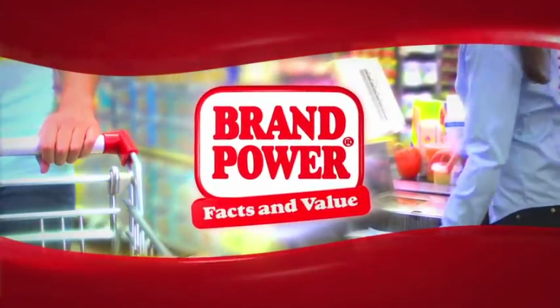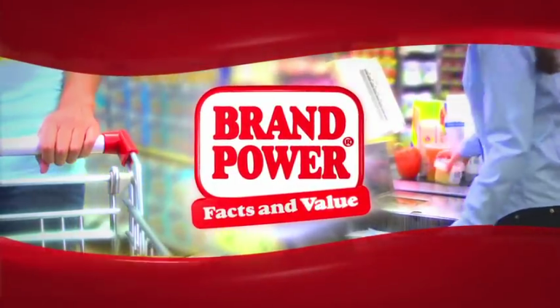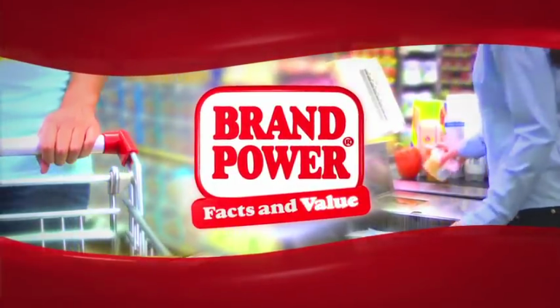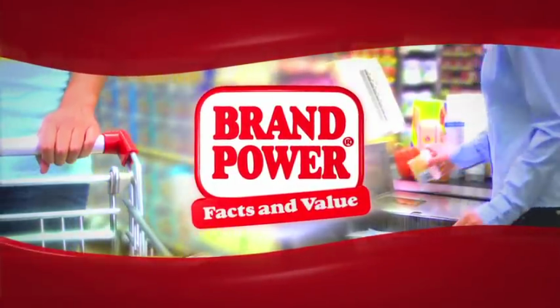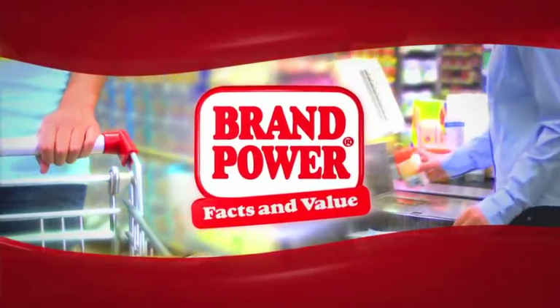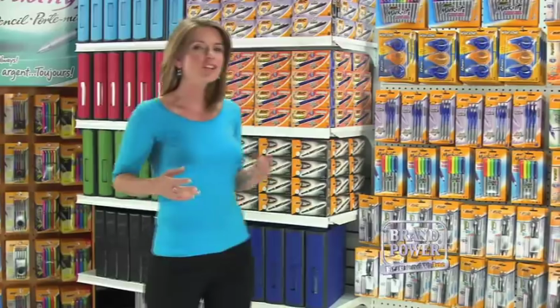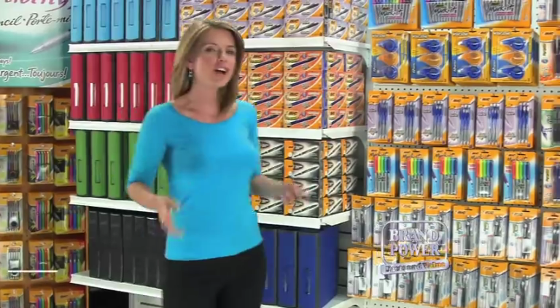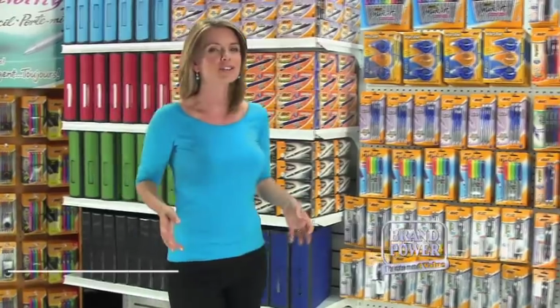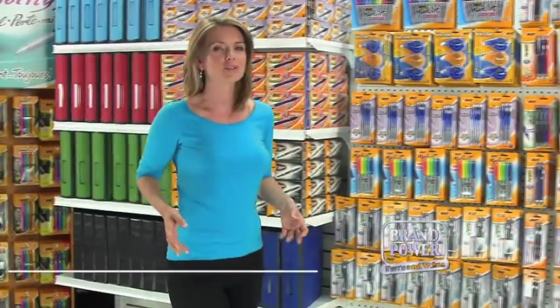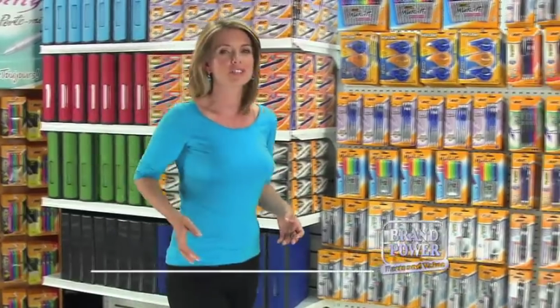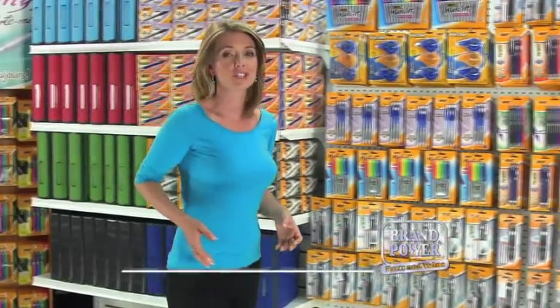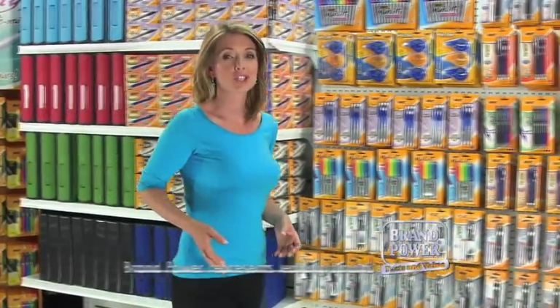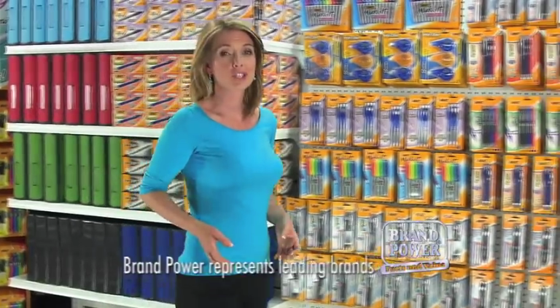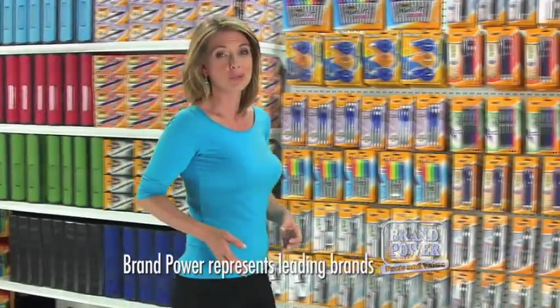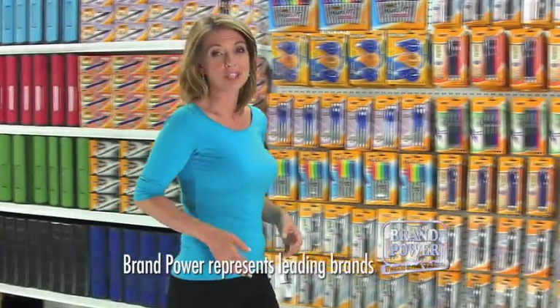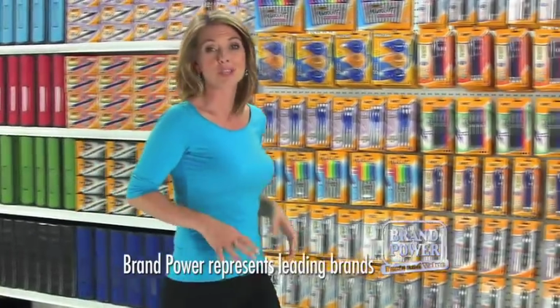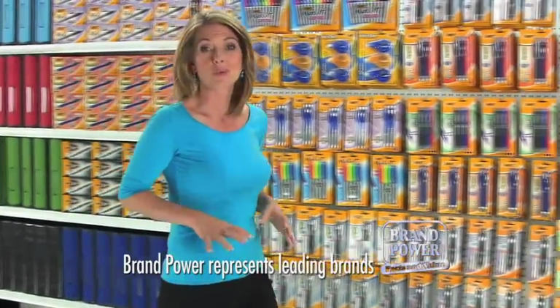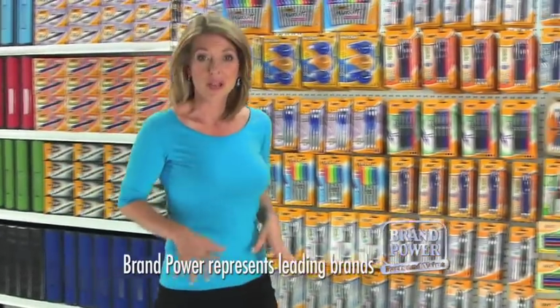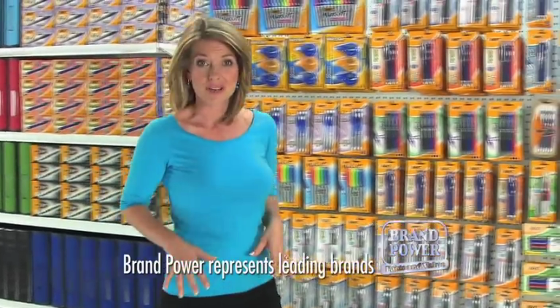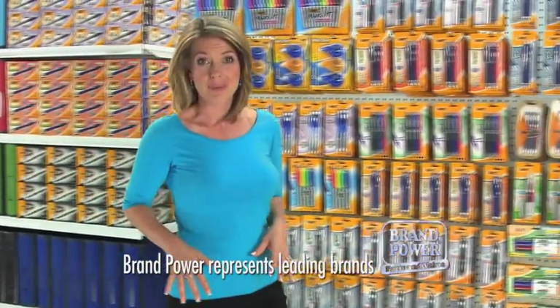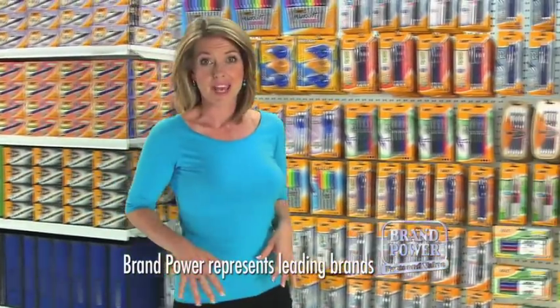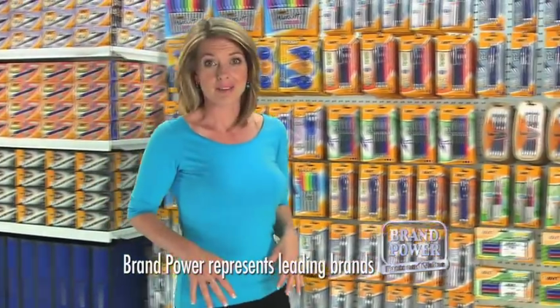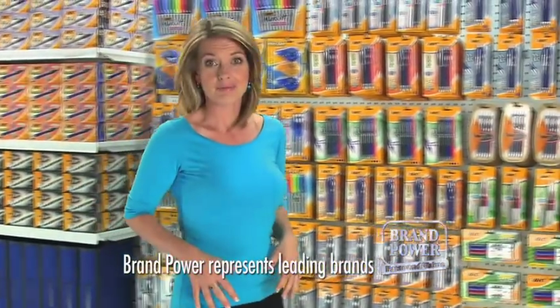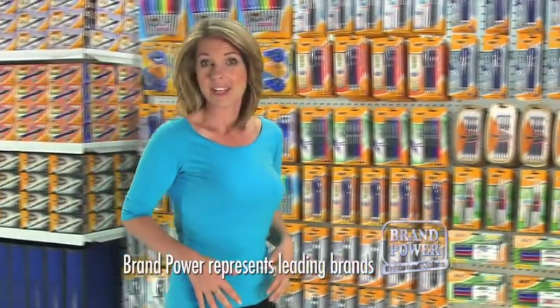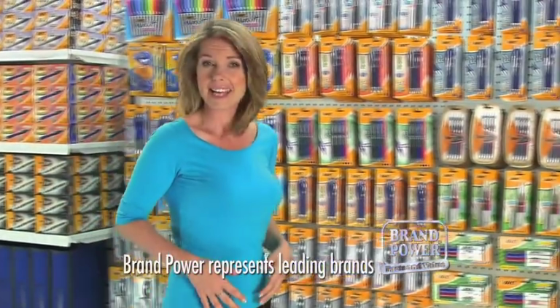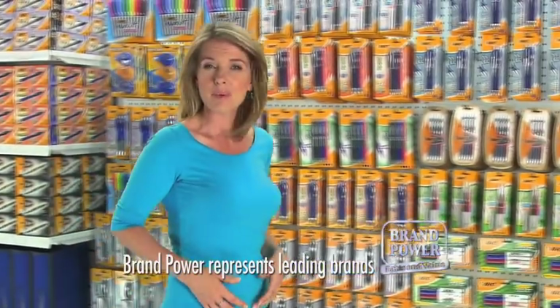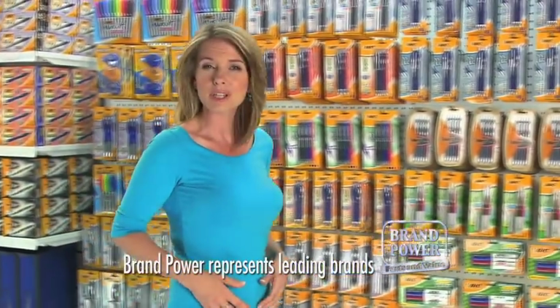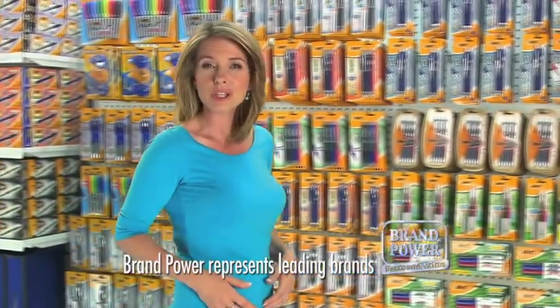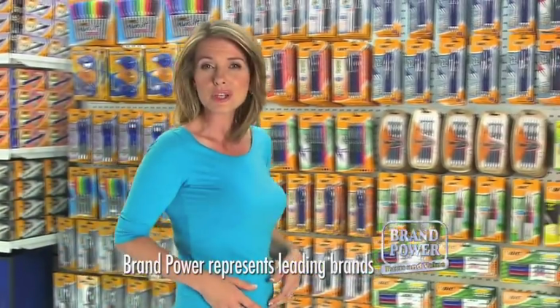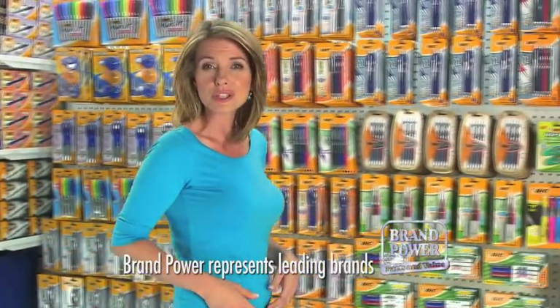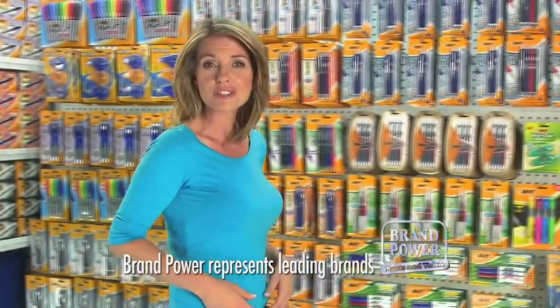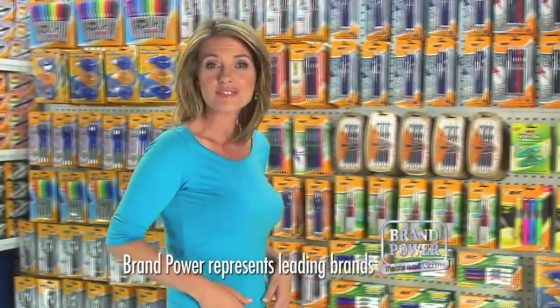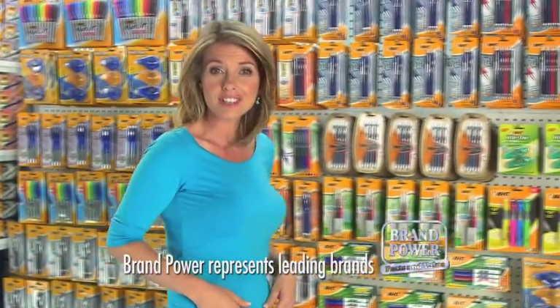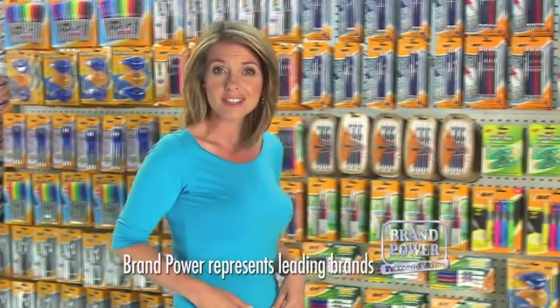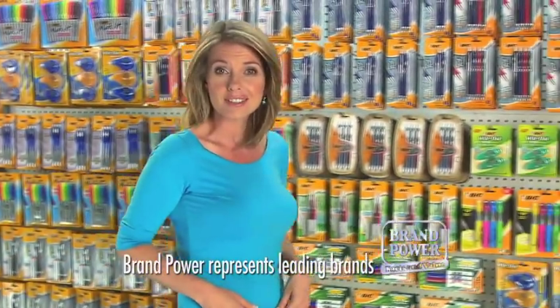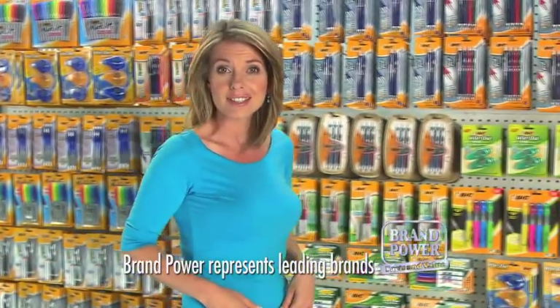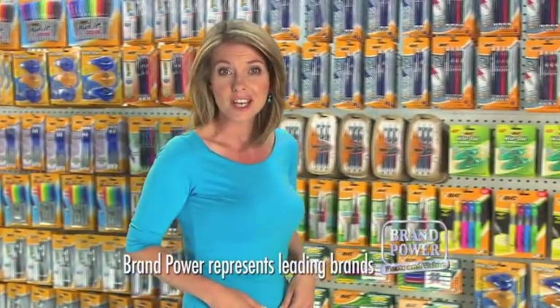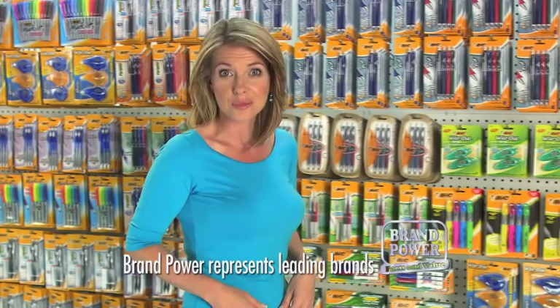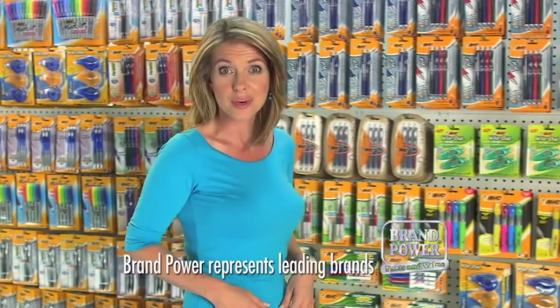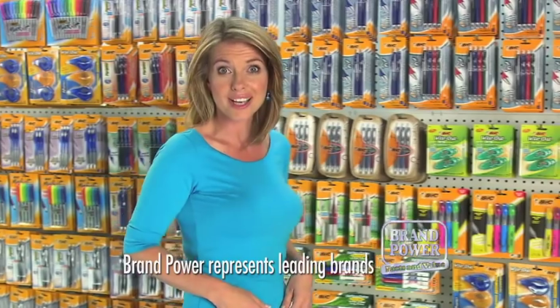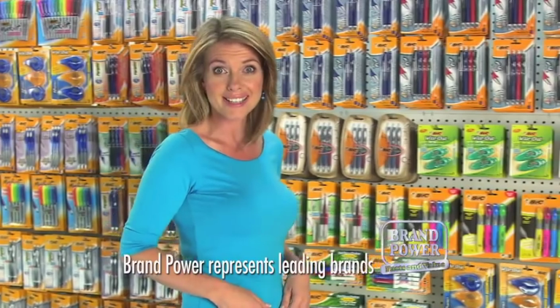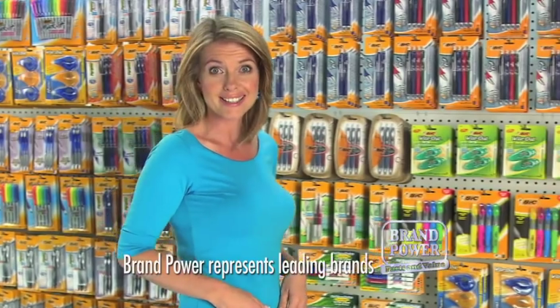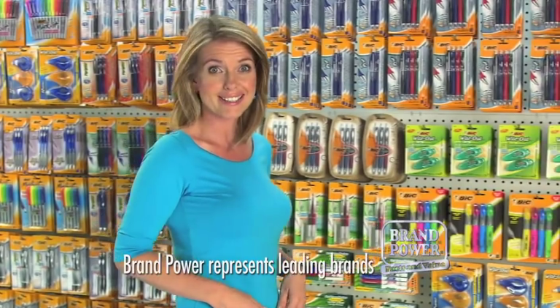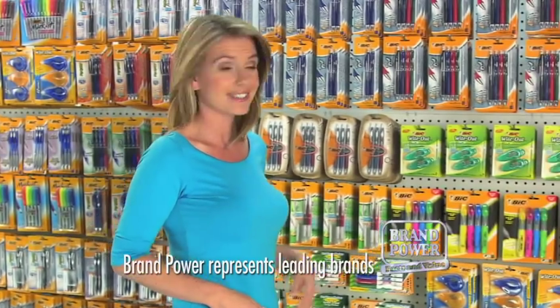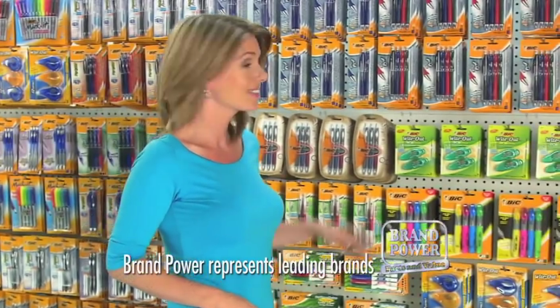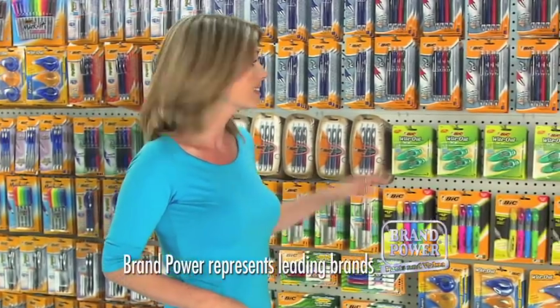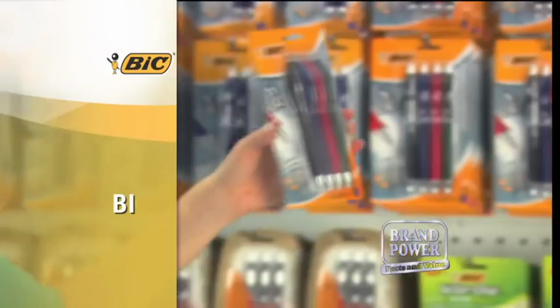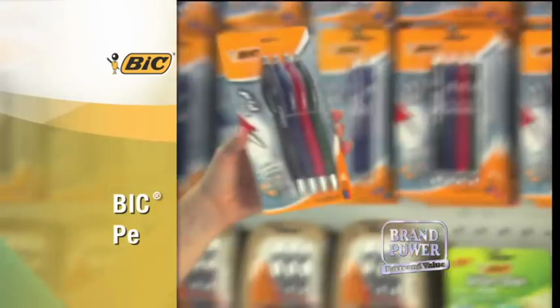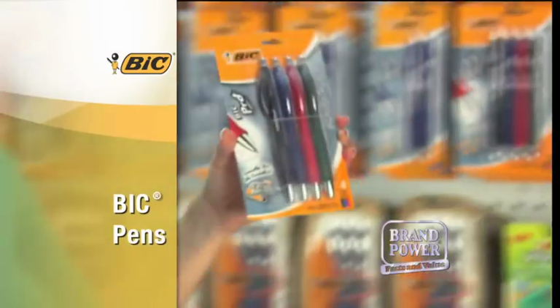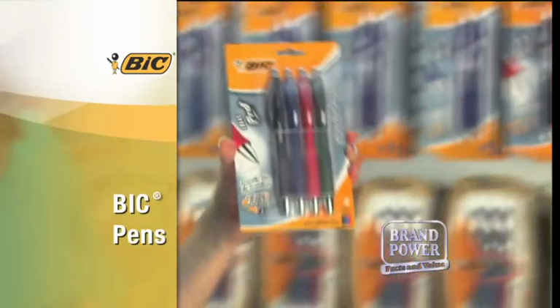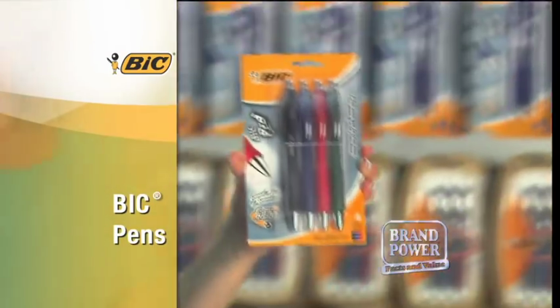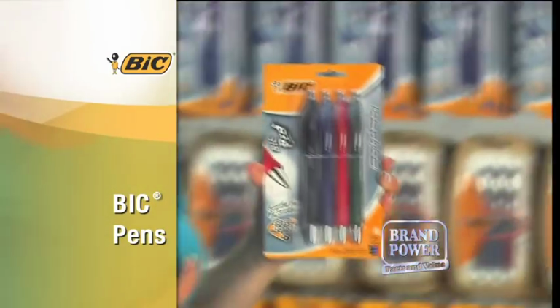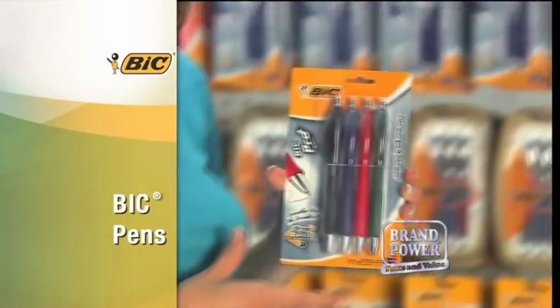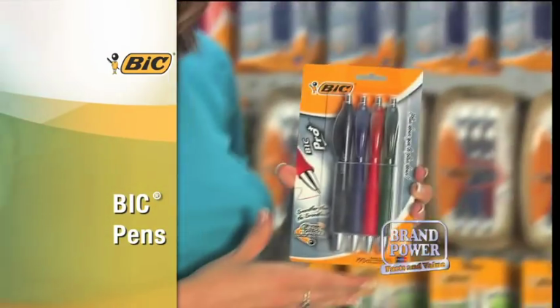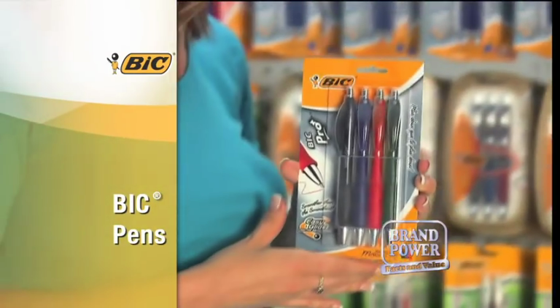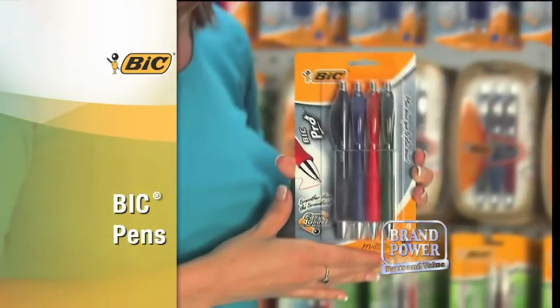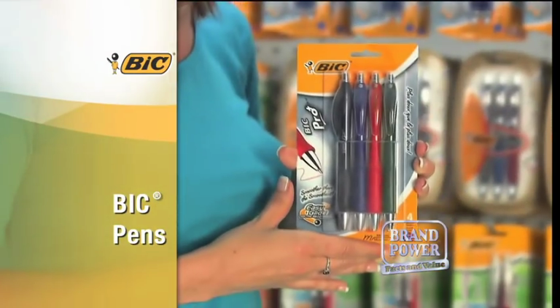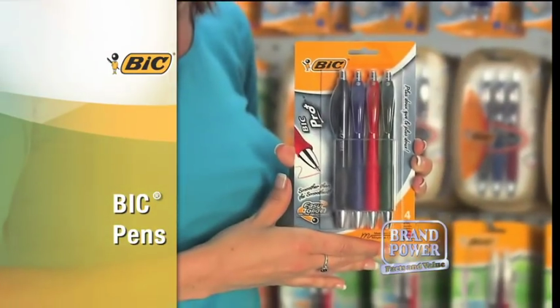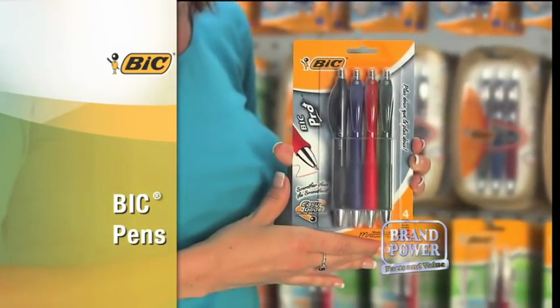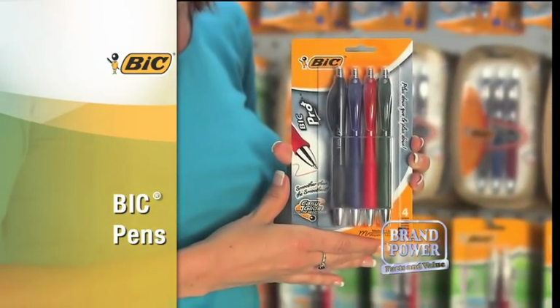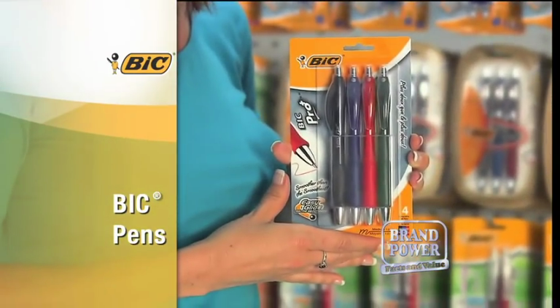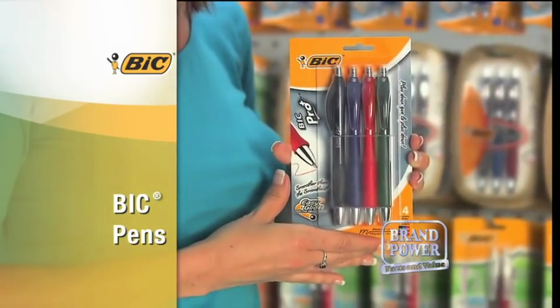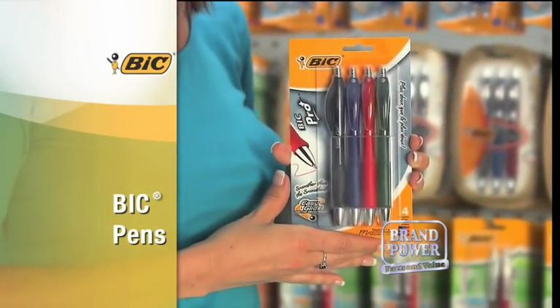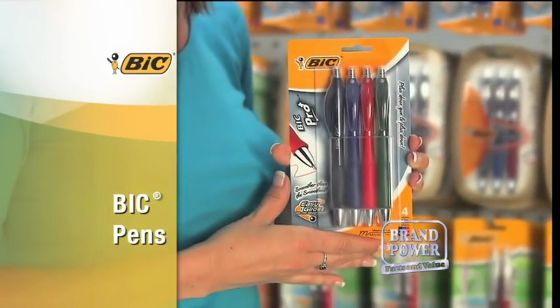A lot goes into choosing the right pen, like how it looks, feels, and writes. Here's why a Bic pen should be your next.